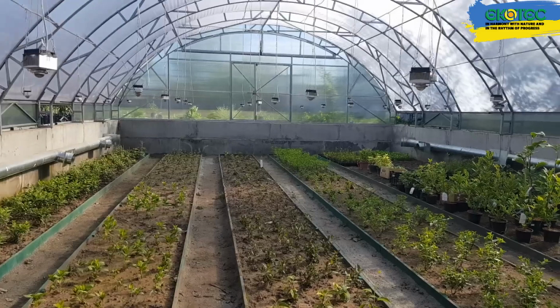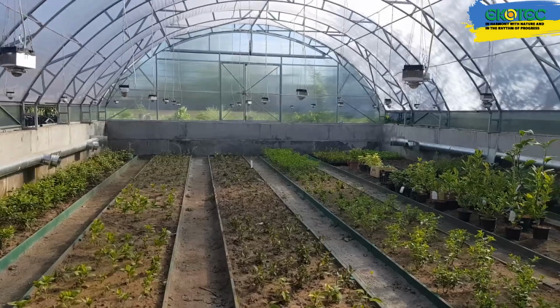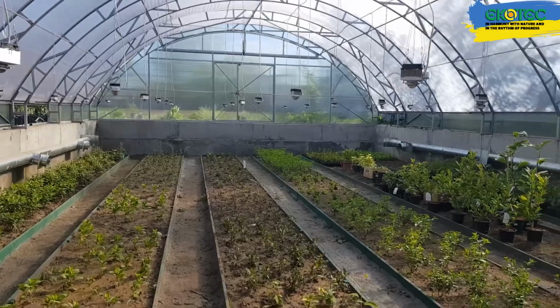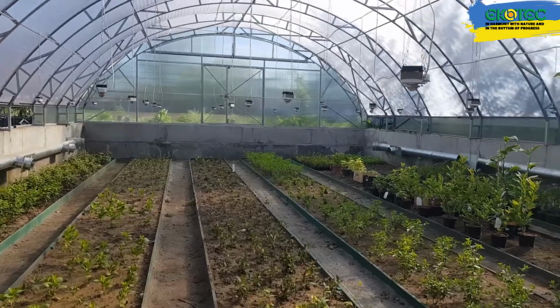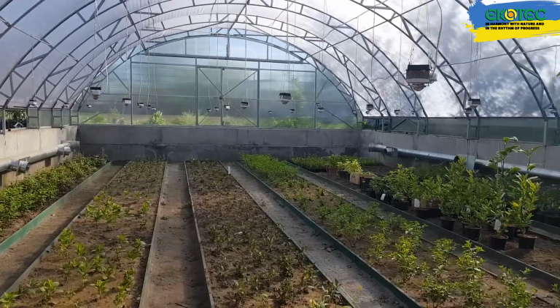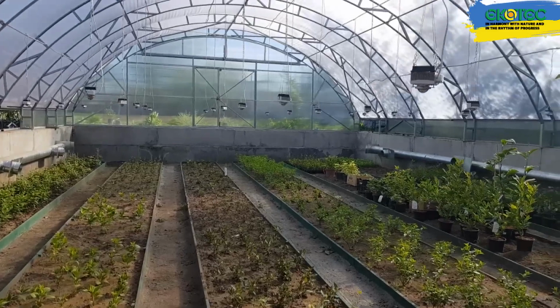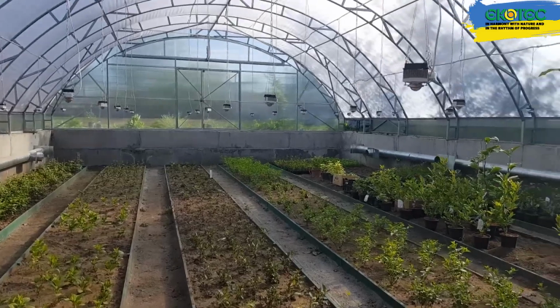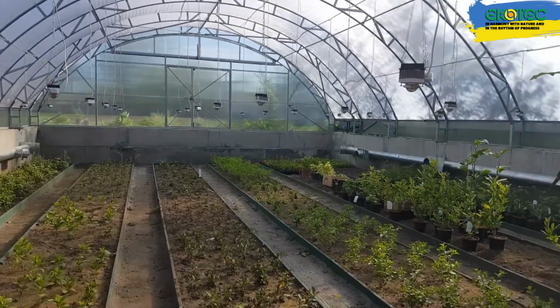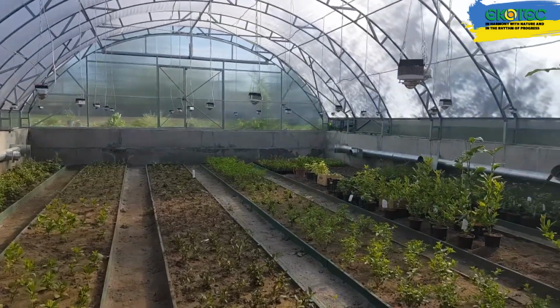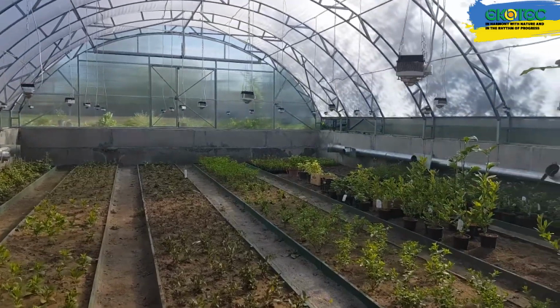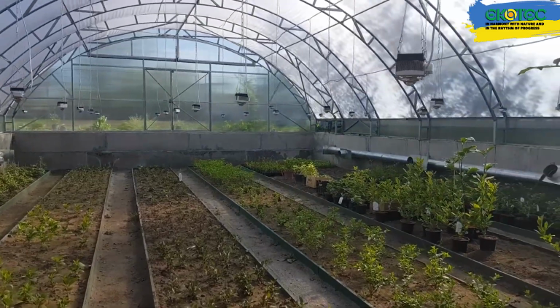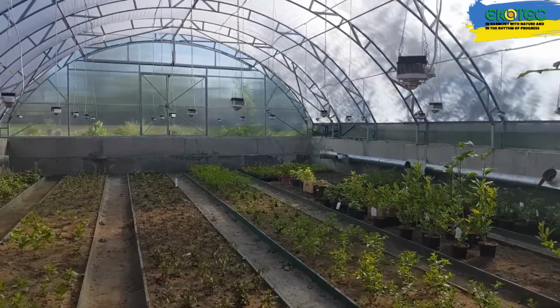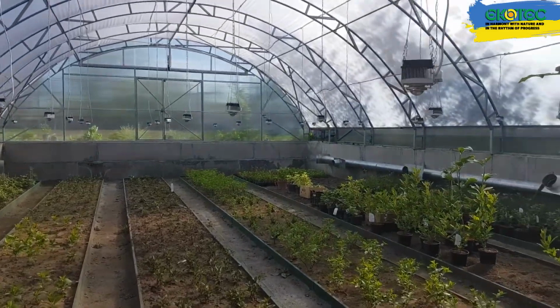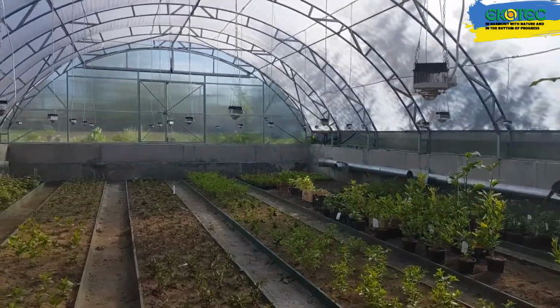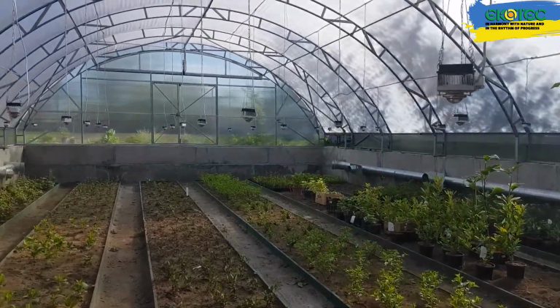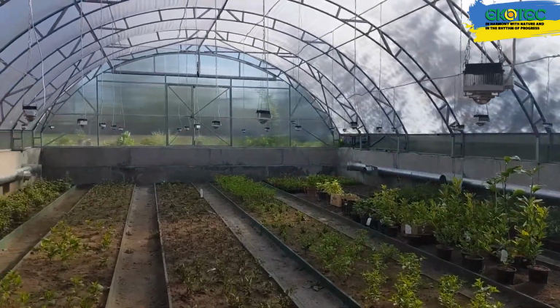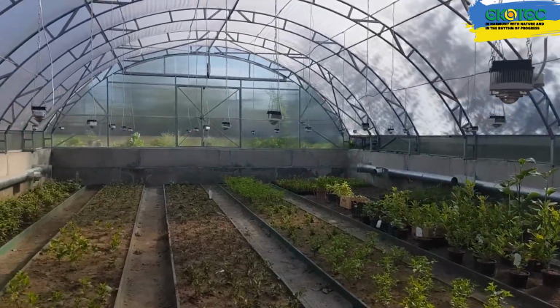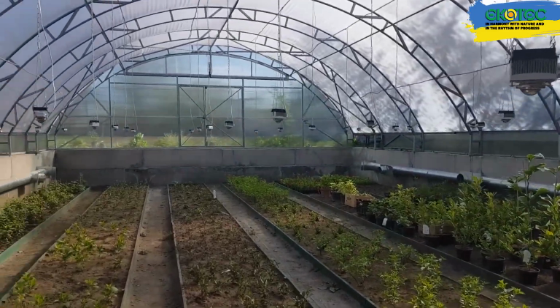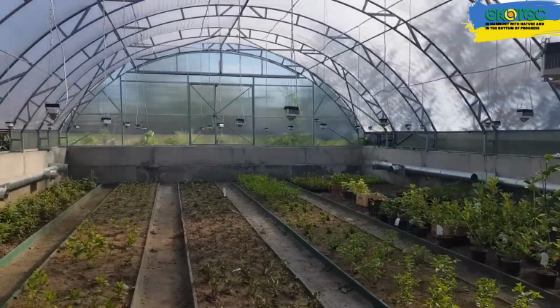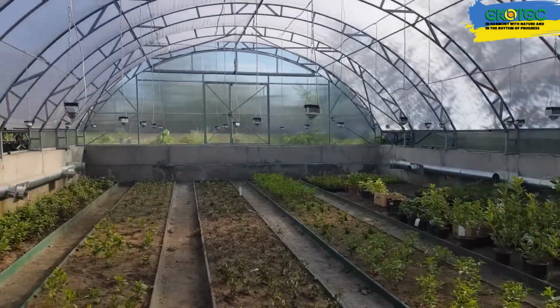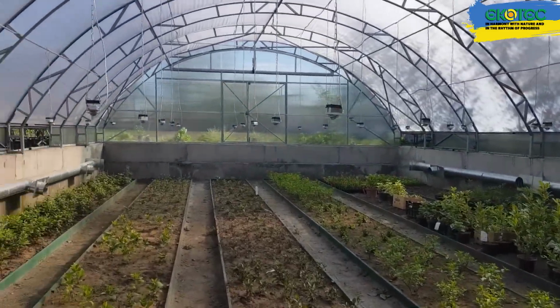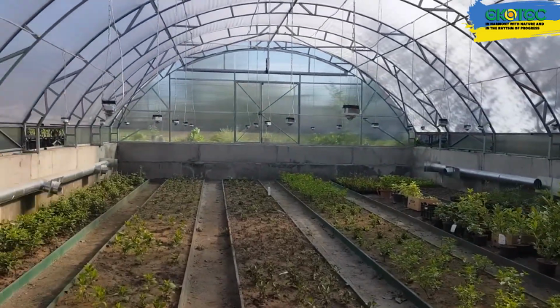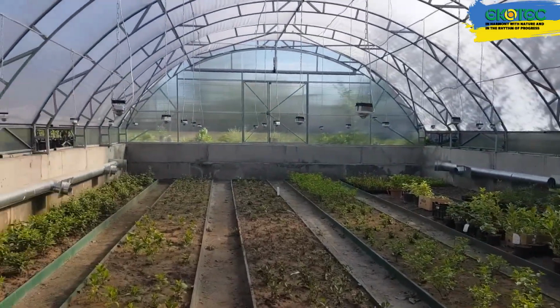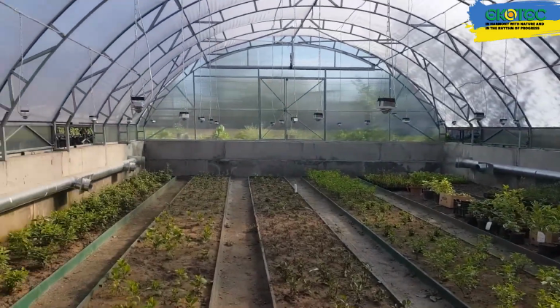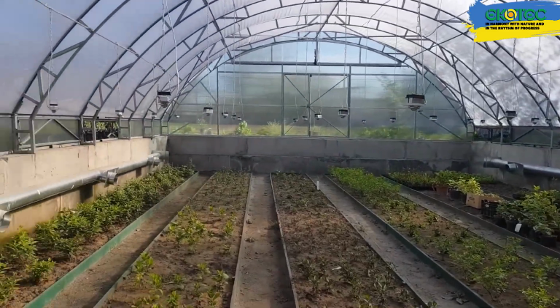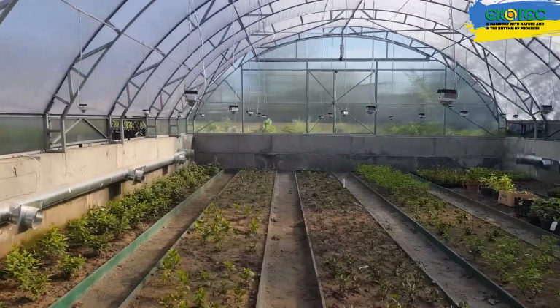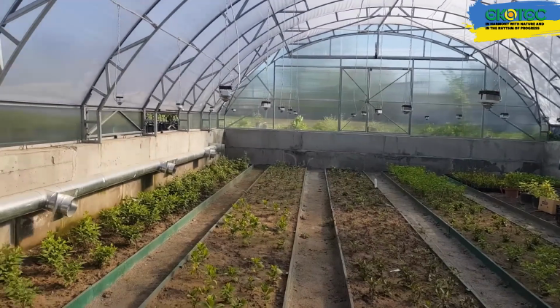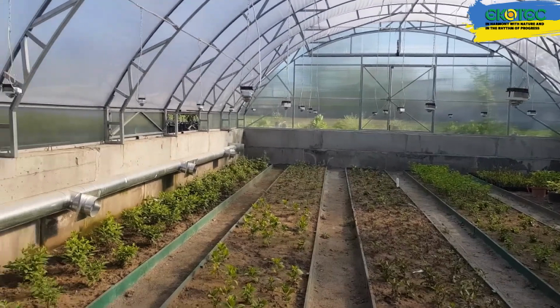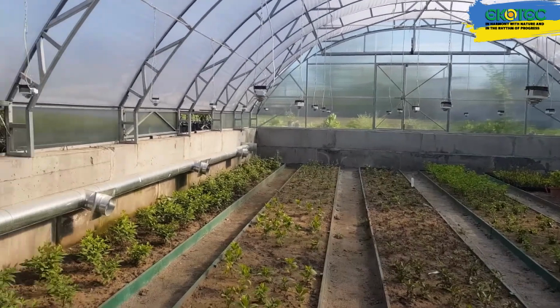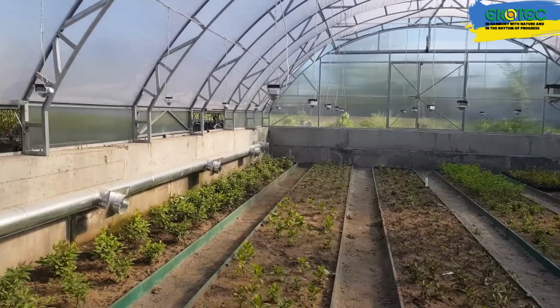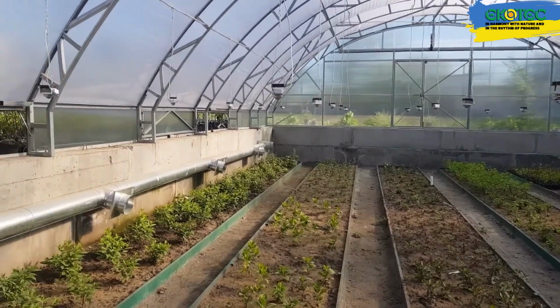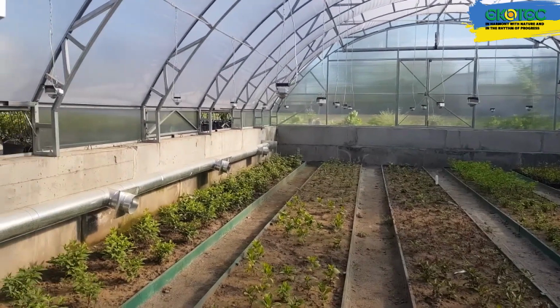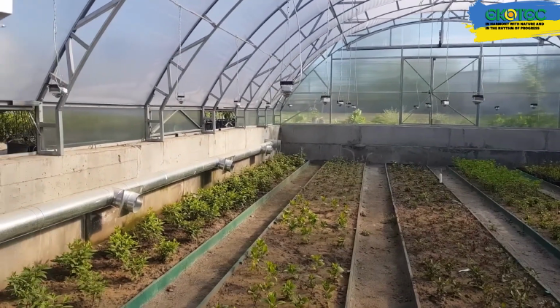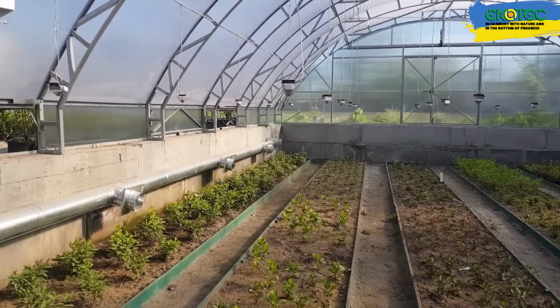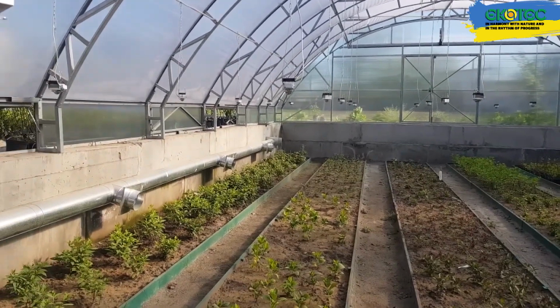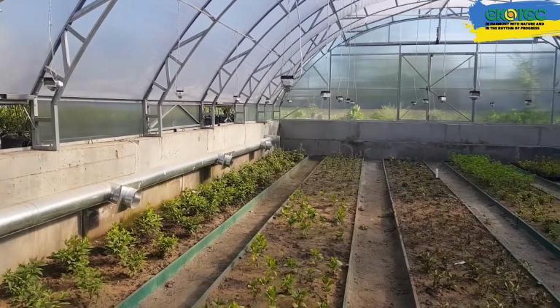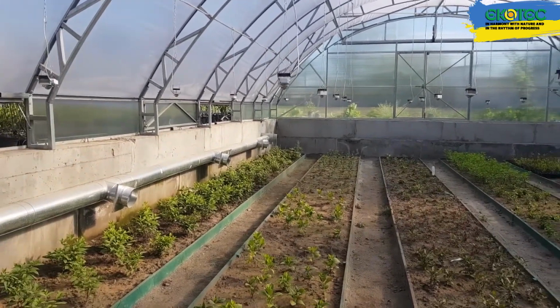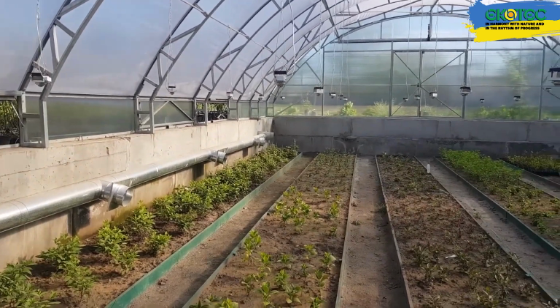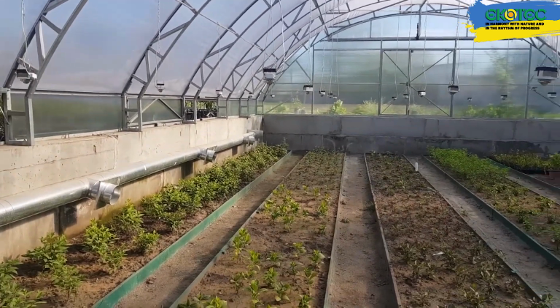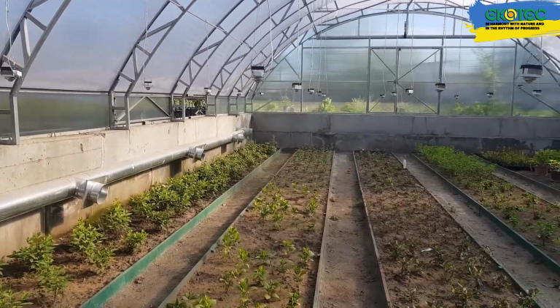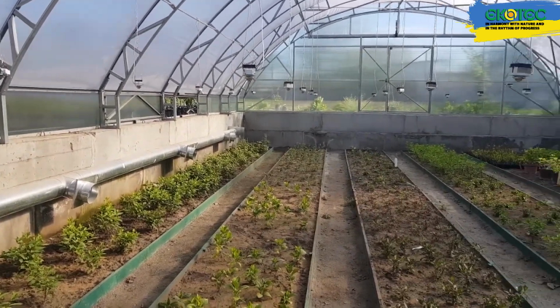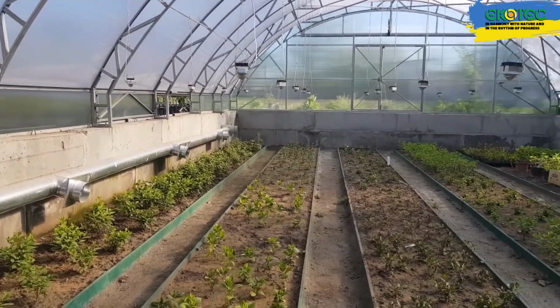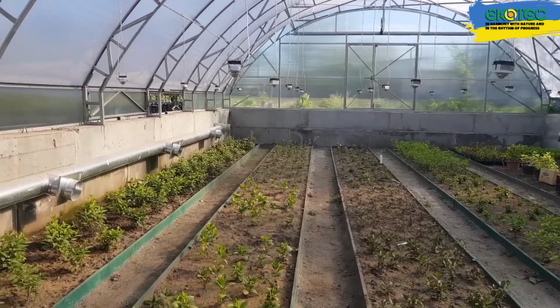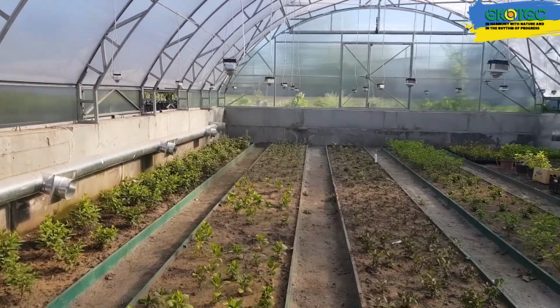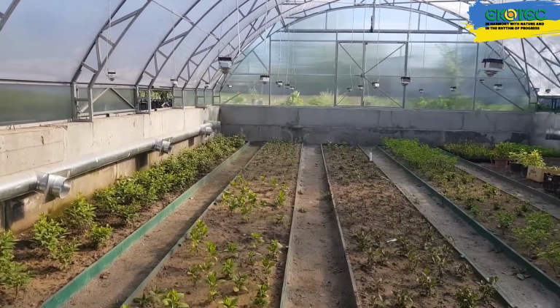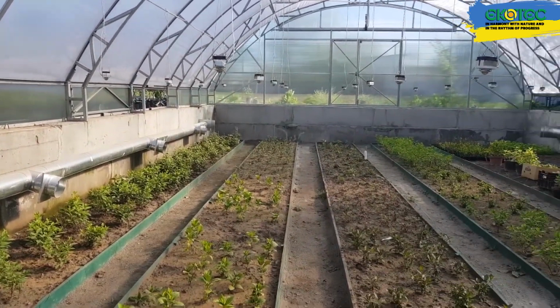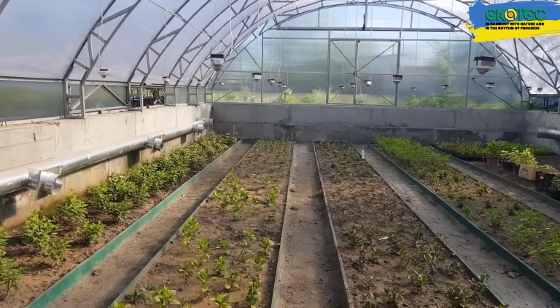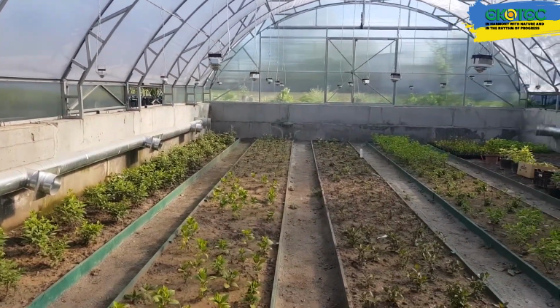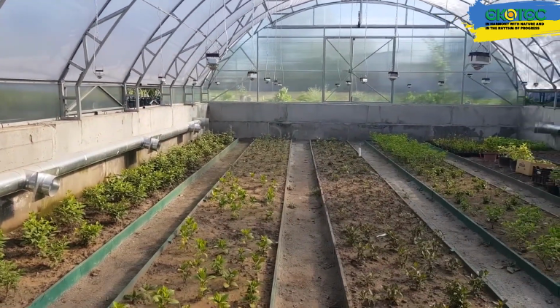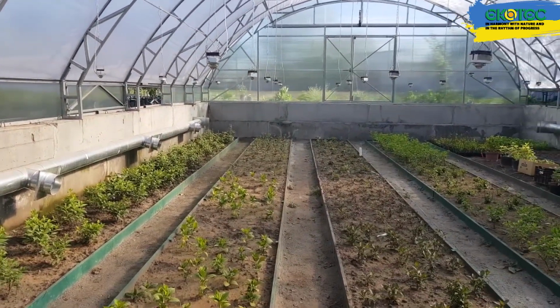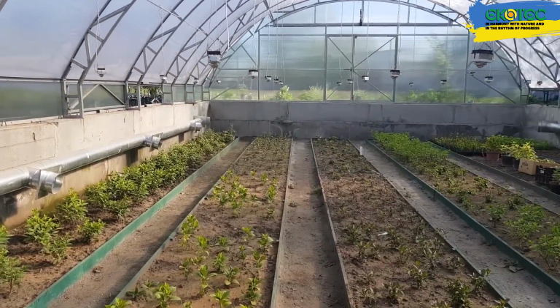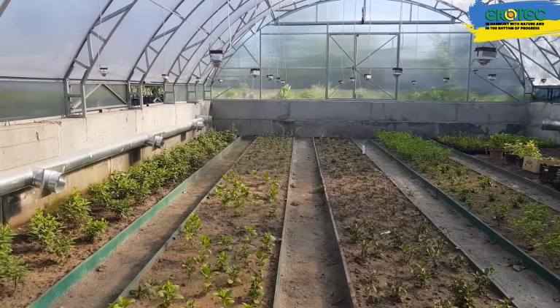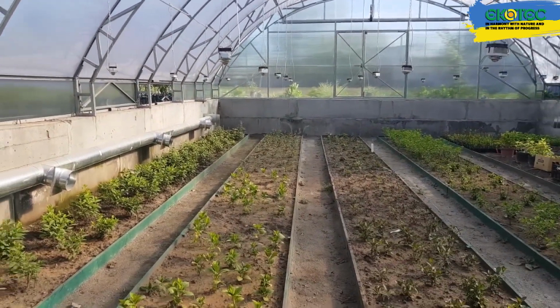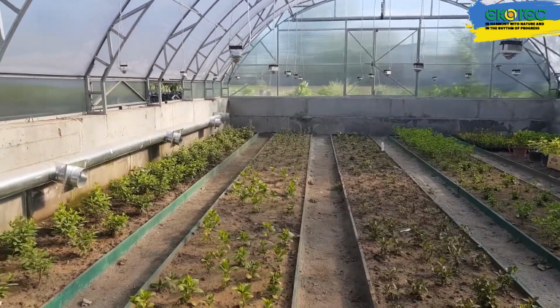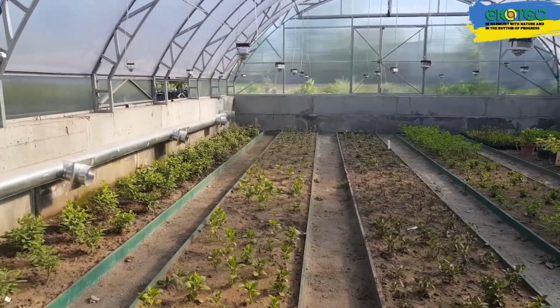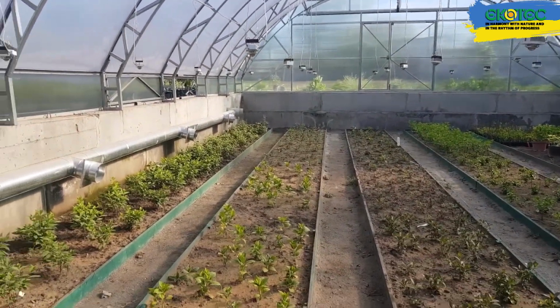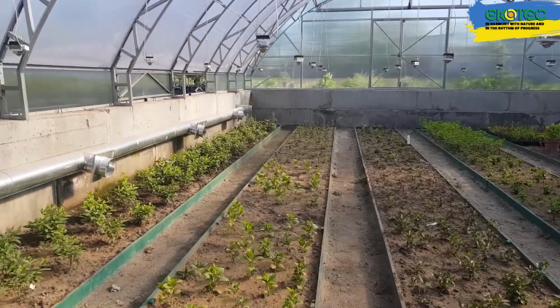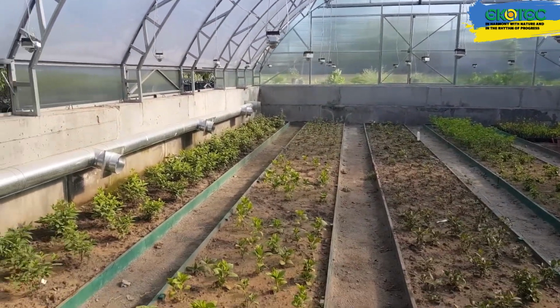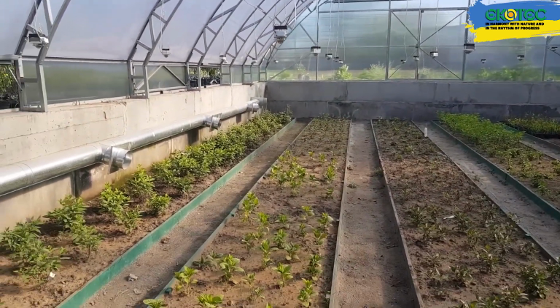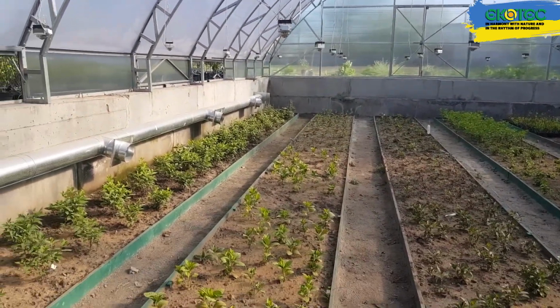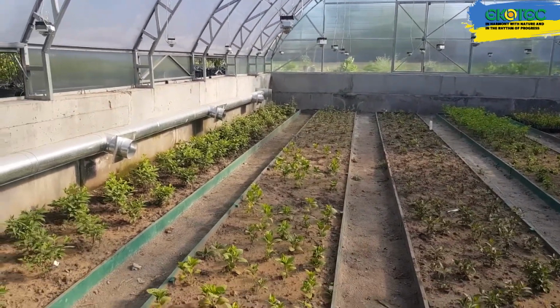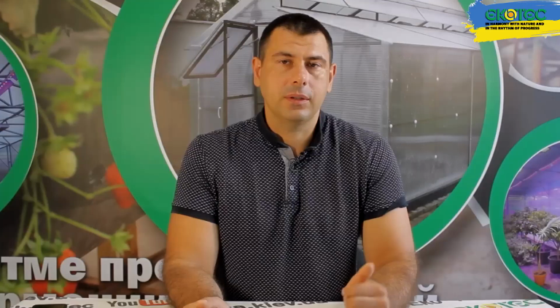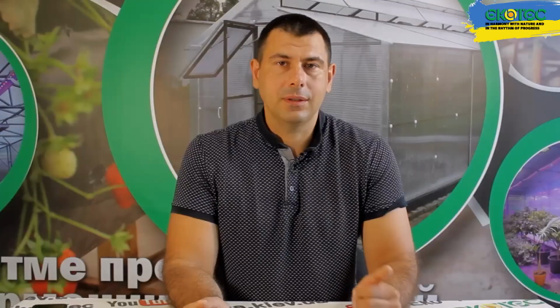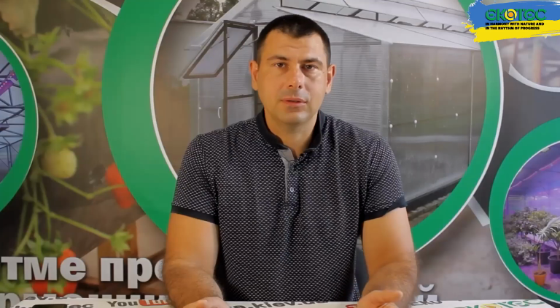If you're growing non-light-loving plants, such as salads, herbs, or strawberries, you can safely lower the greenhouse.